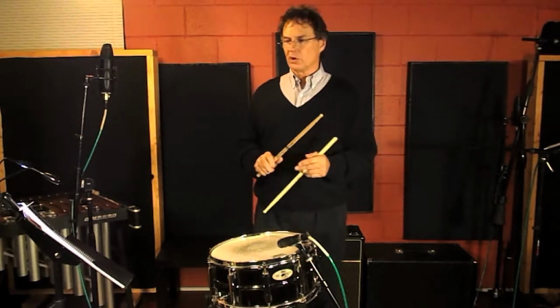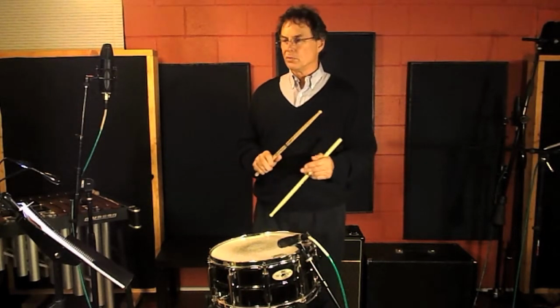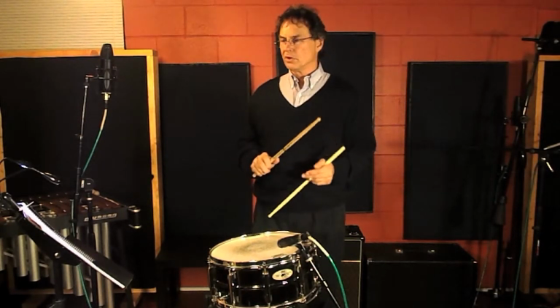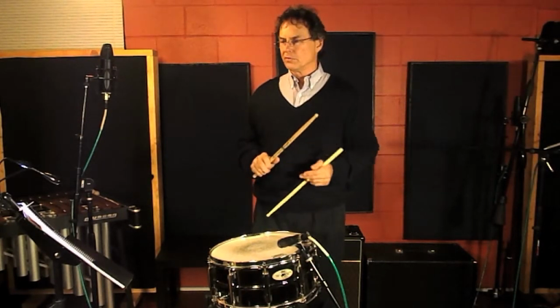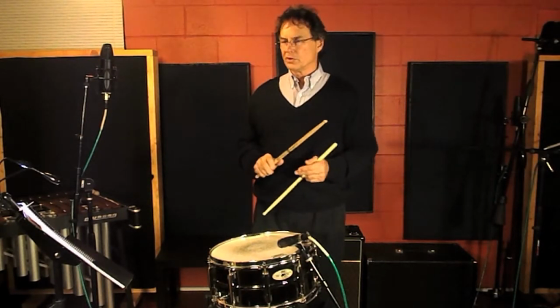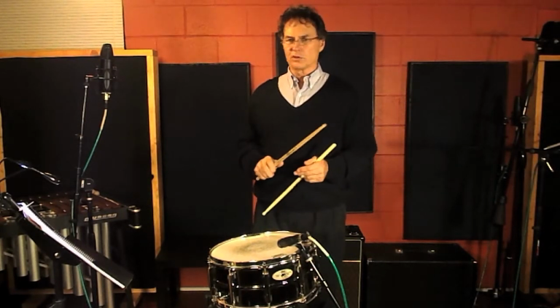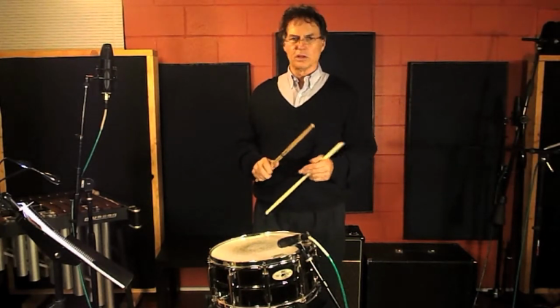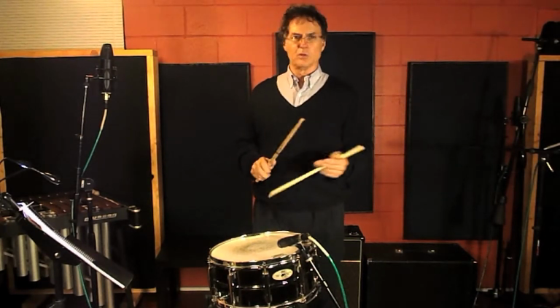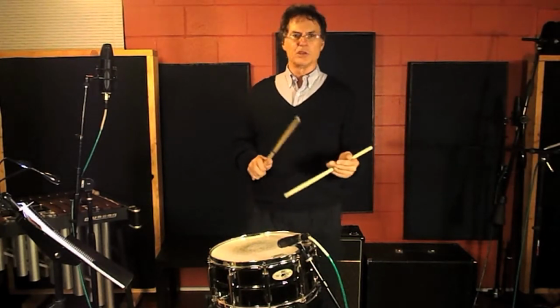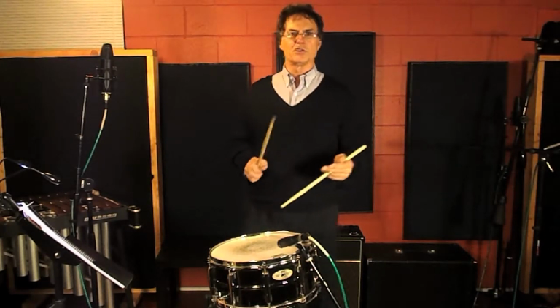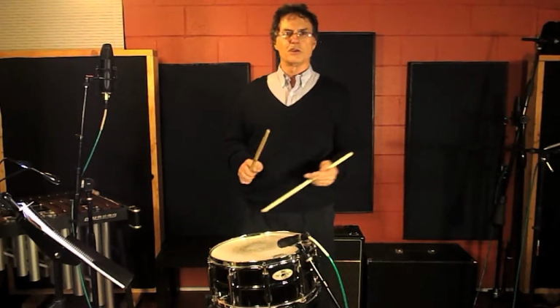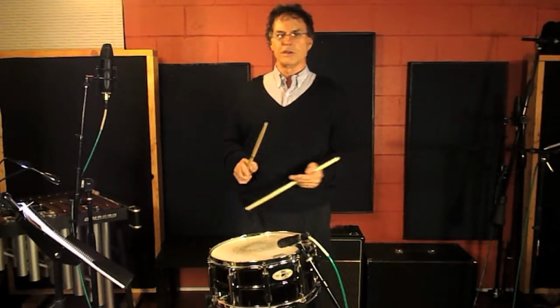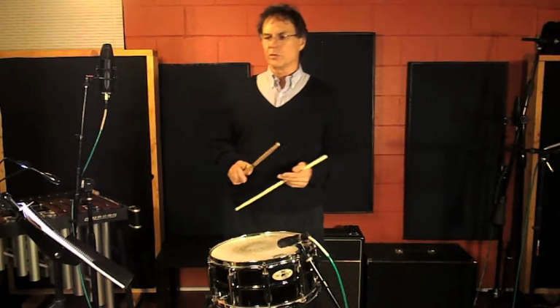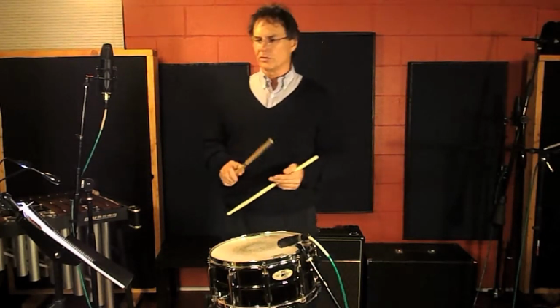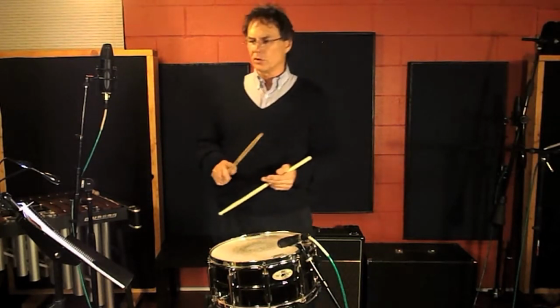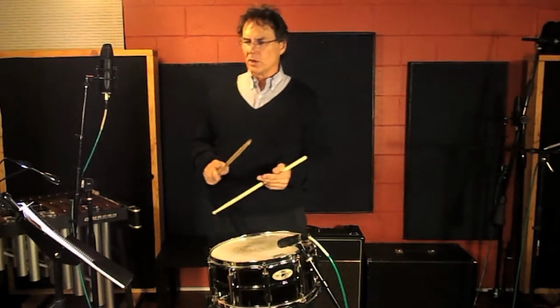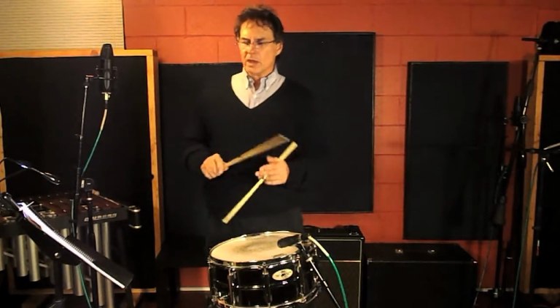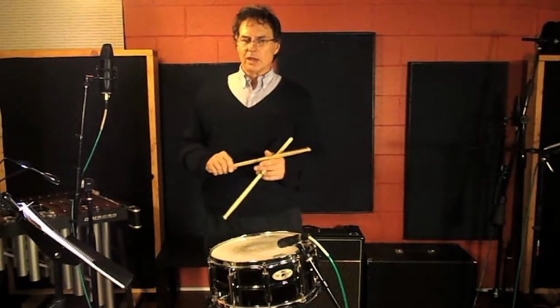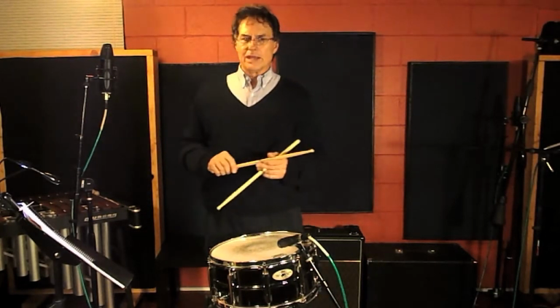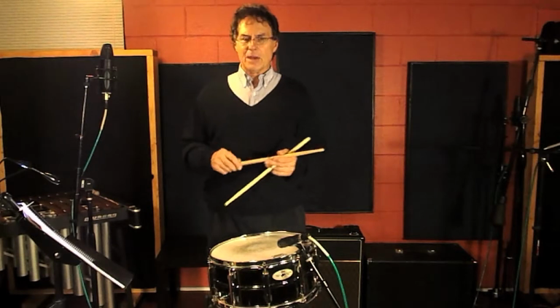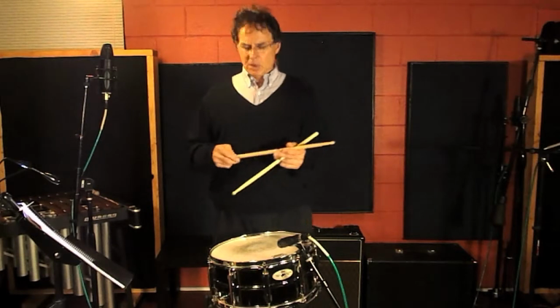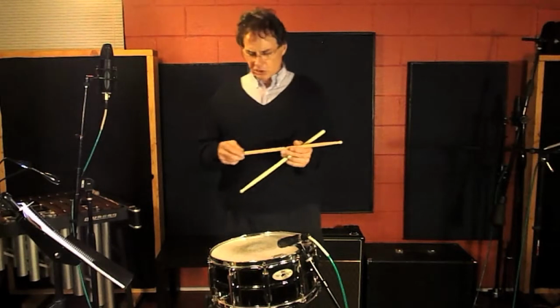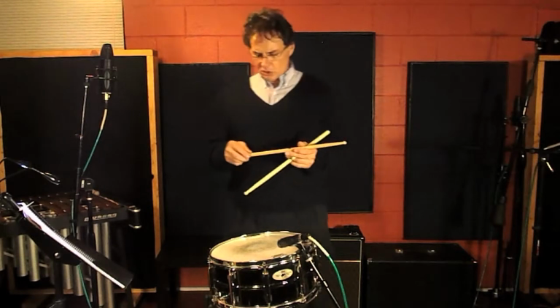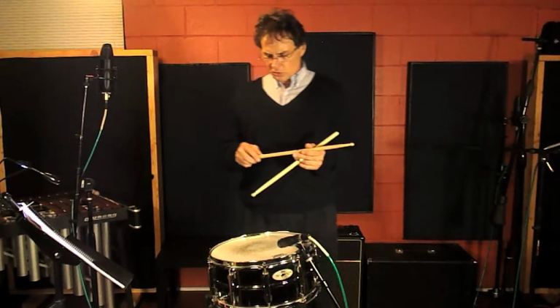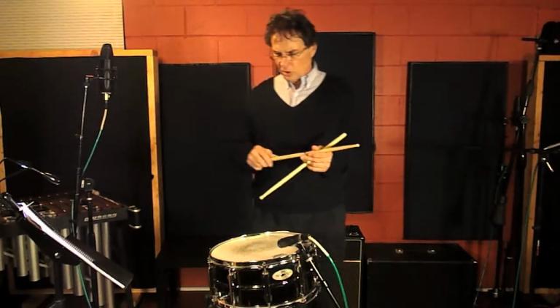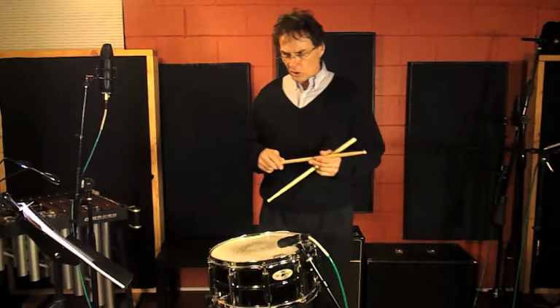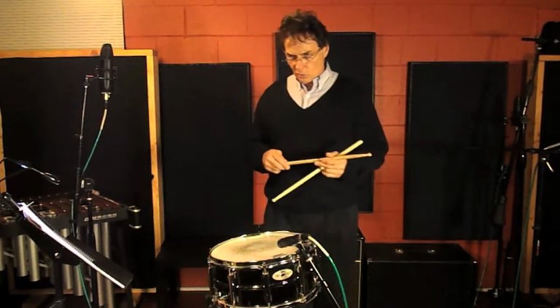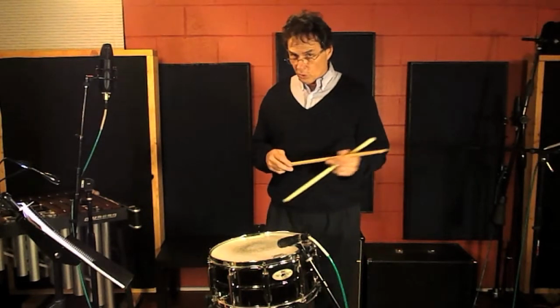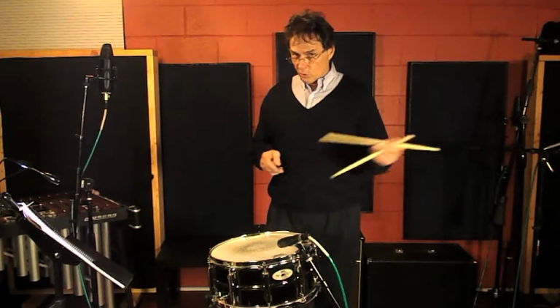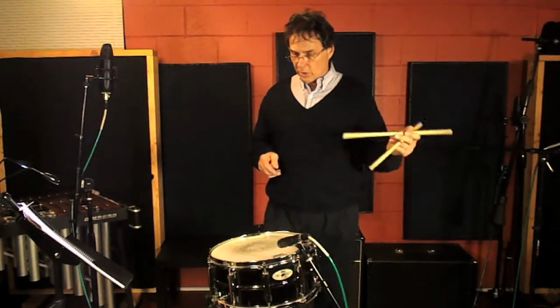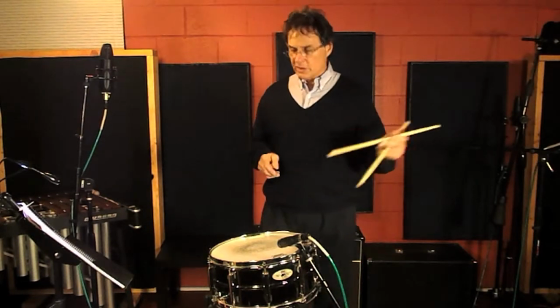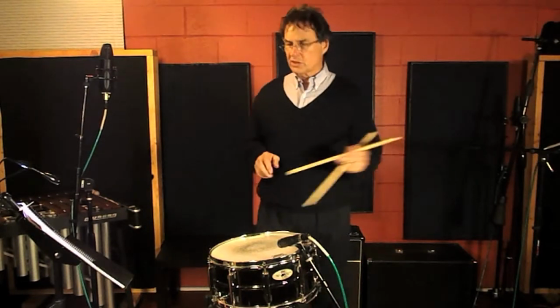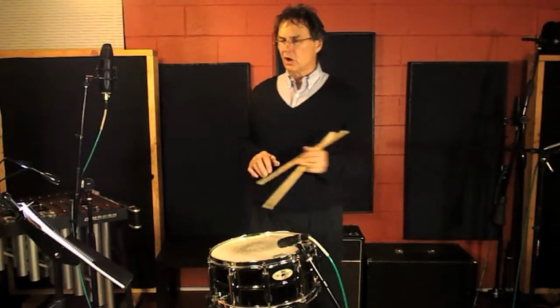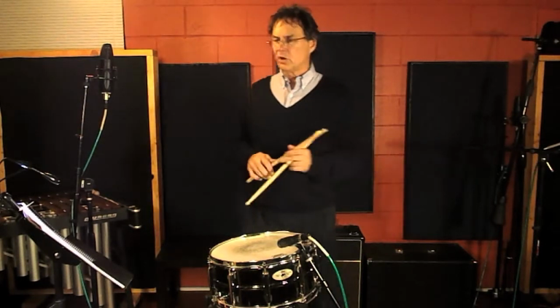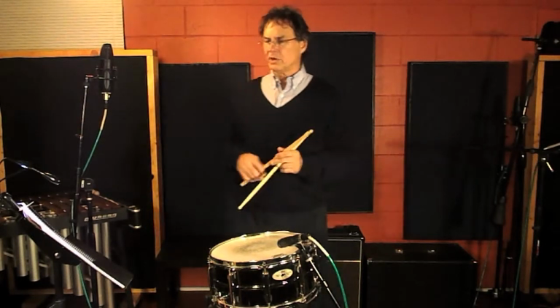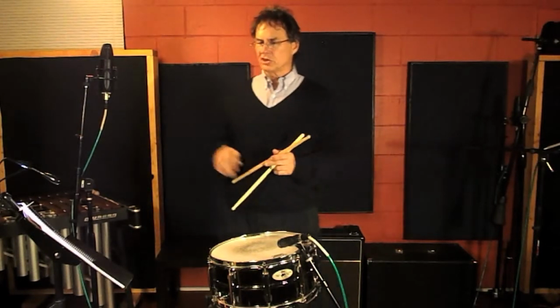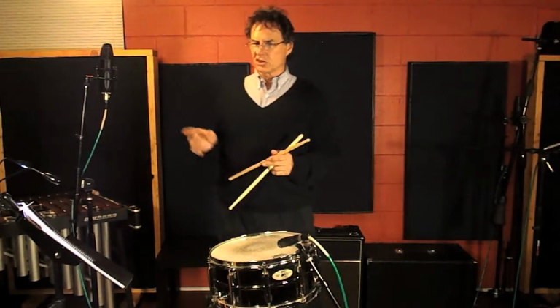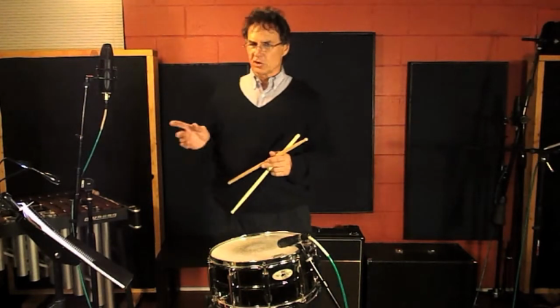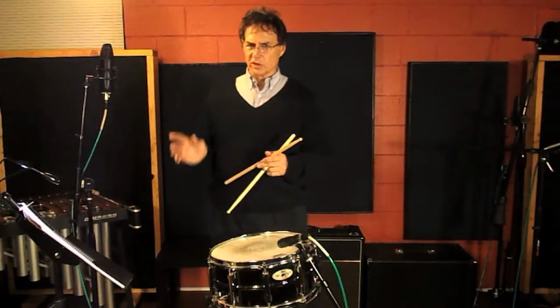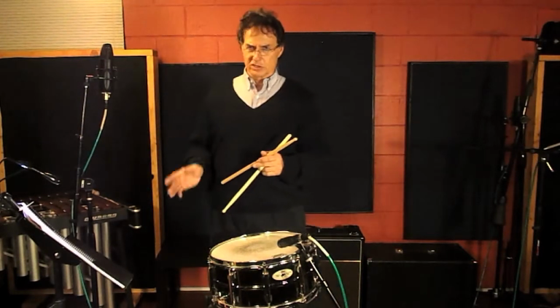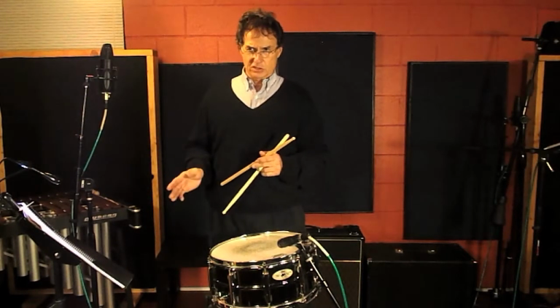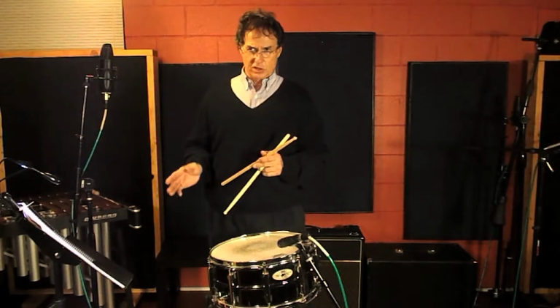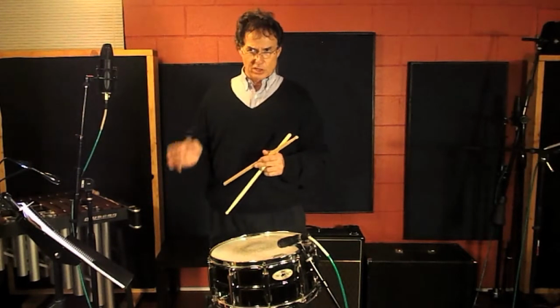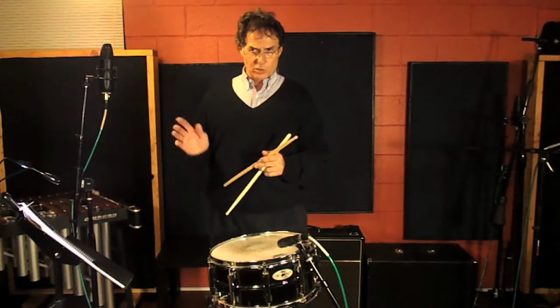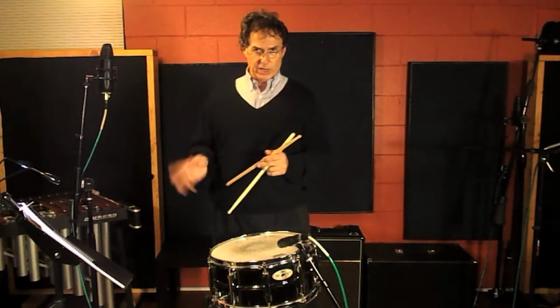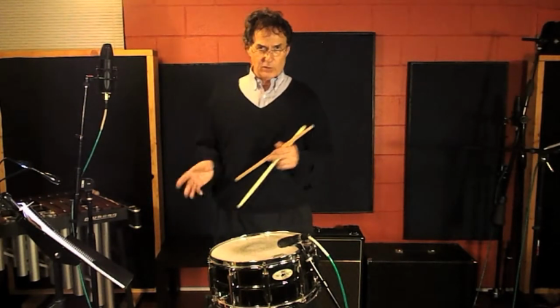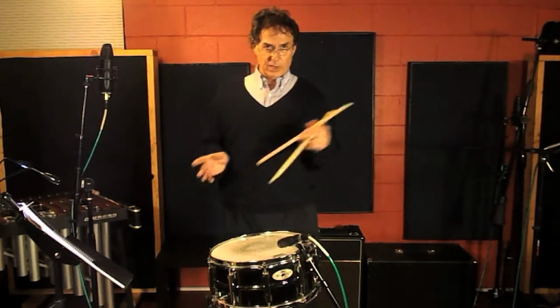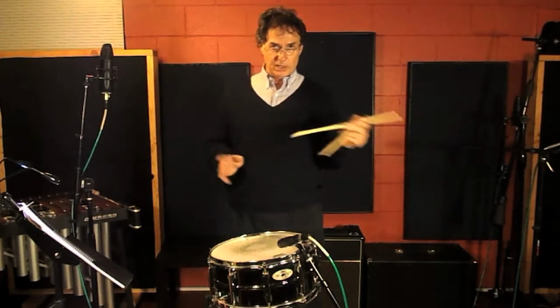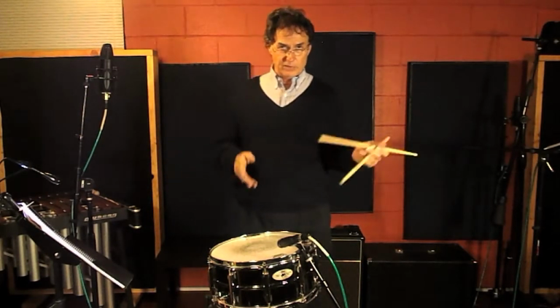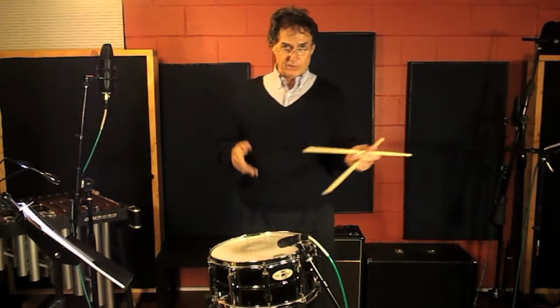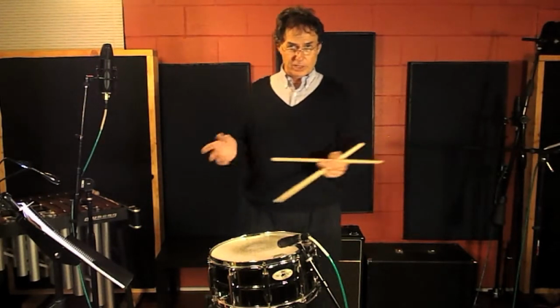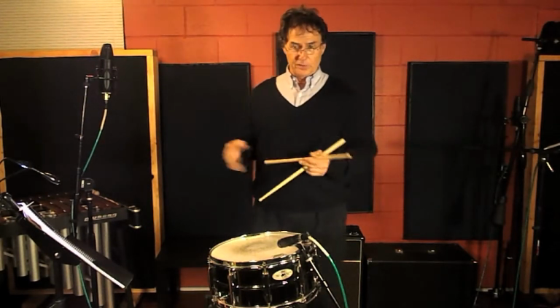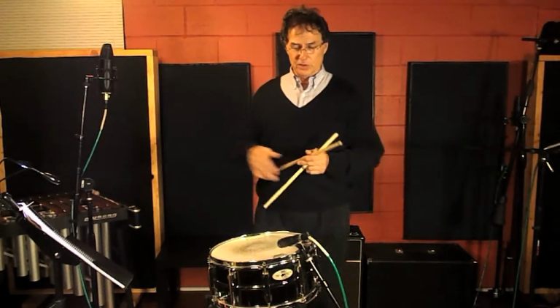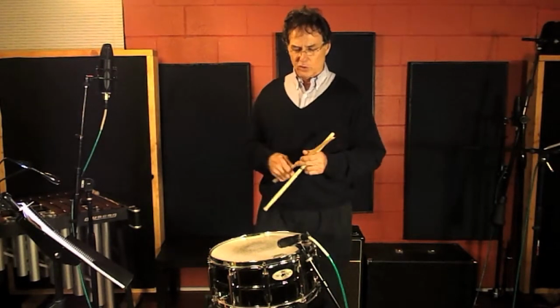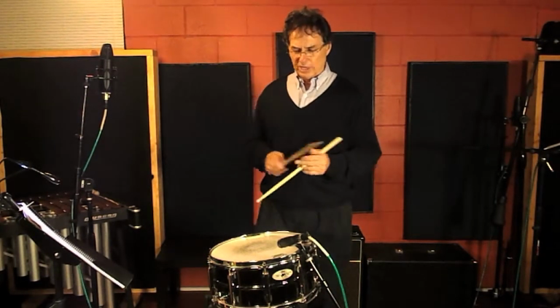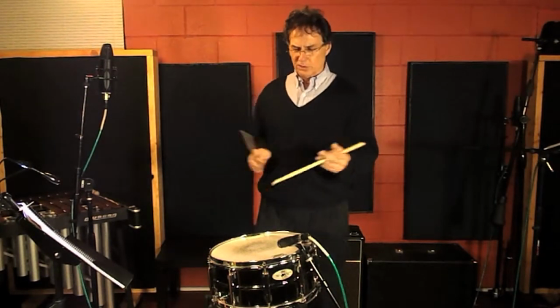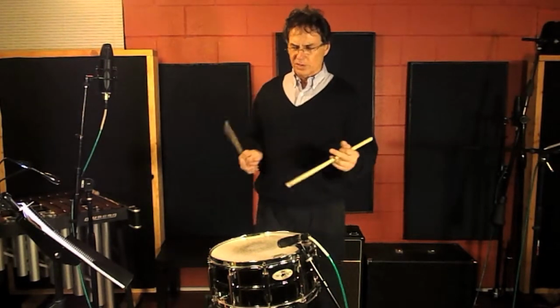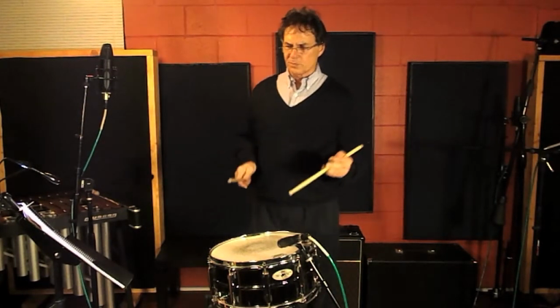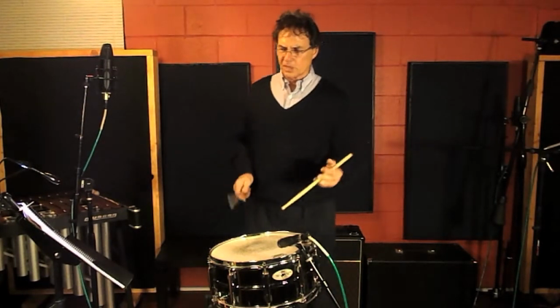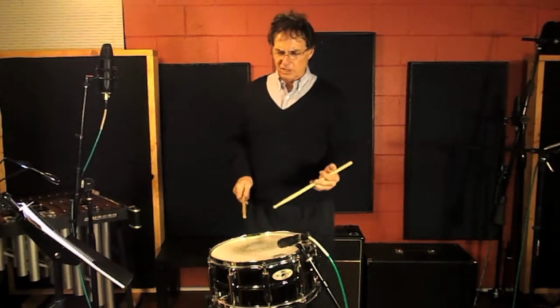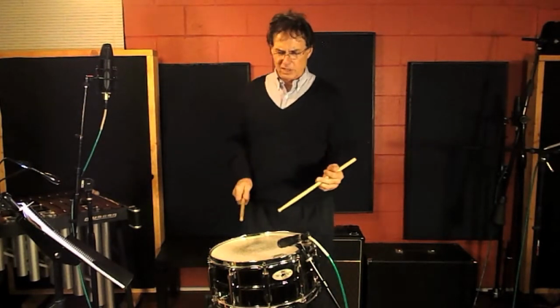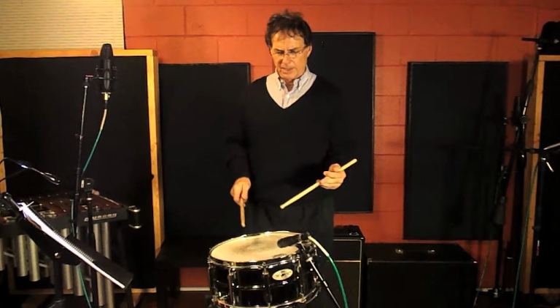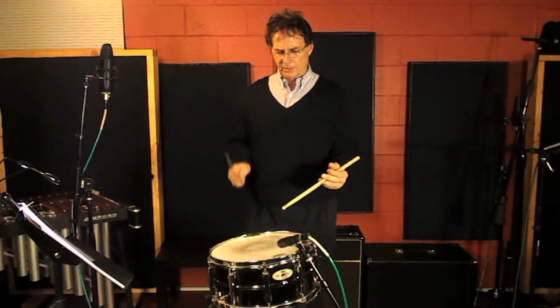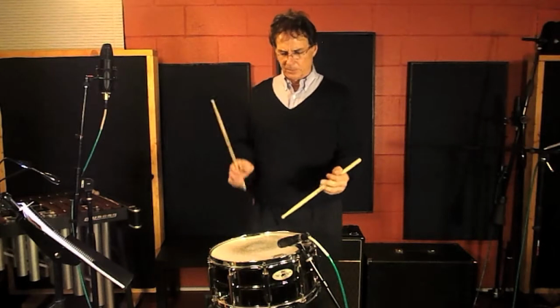I wanted to share that with you. Now I'm going to do the long roll the way they taught me — just starting right, right, left, left and gradually speeding up.